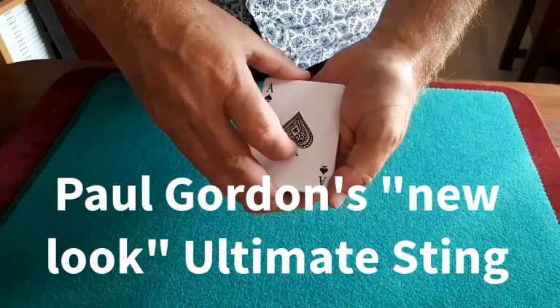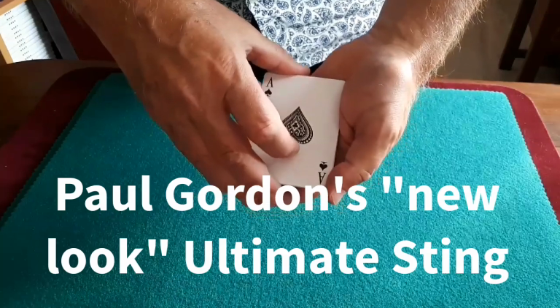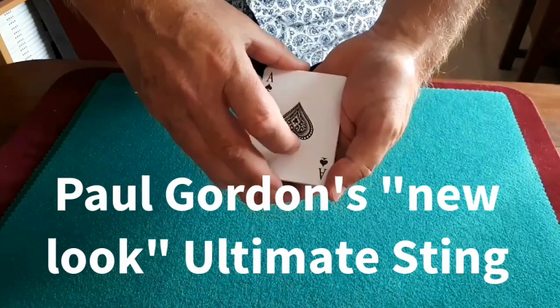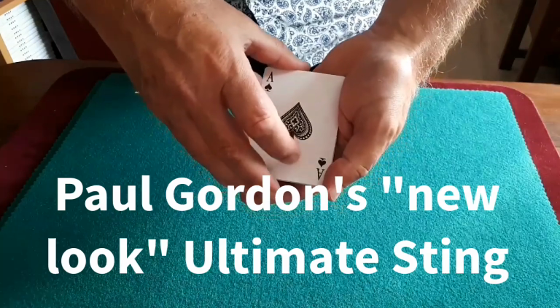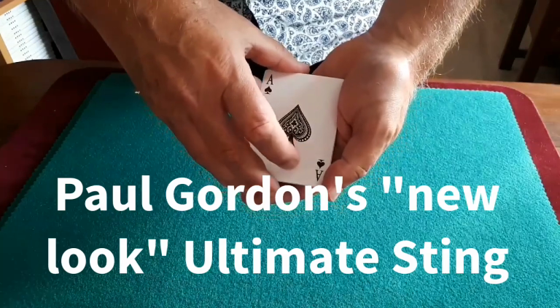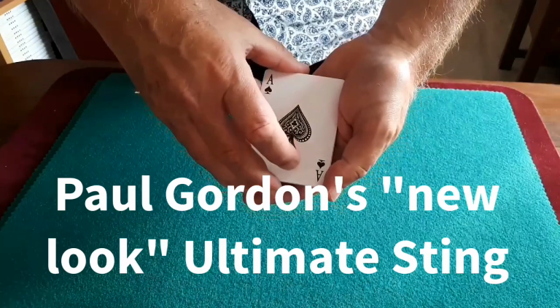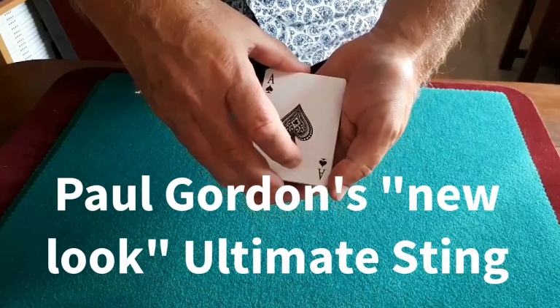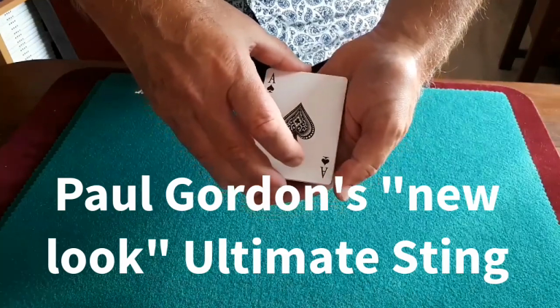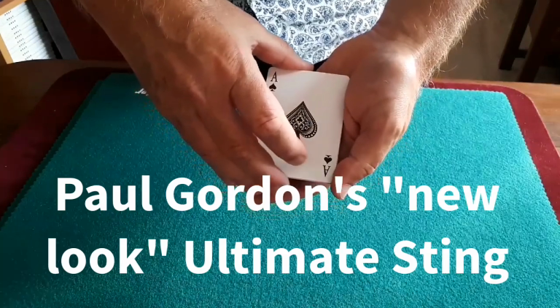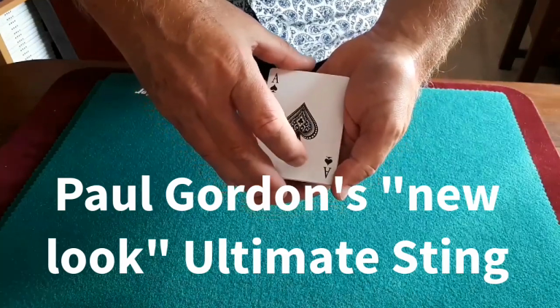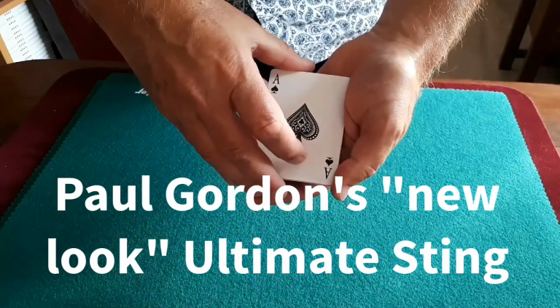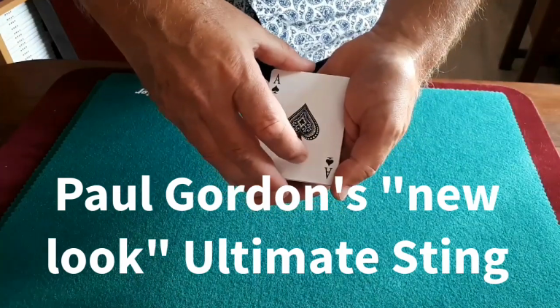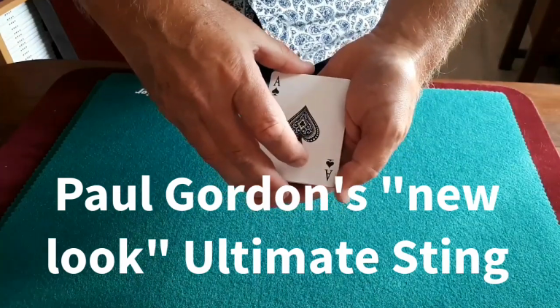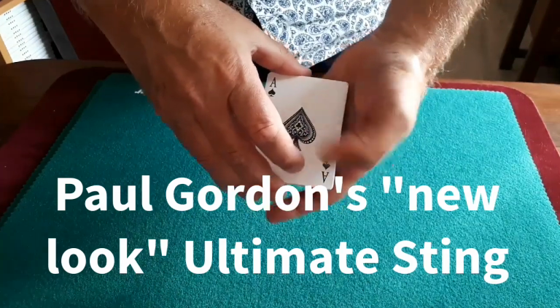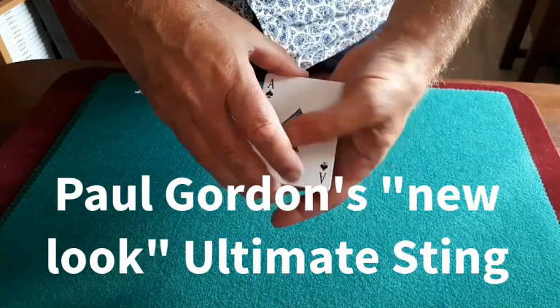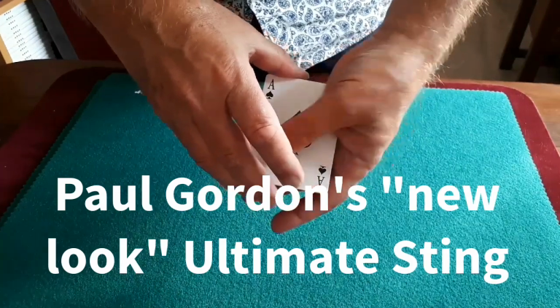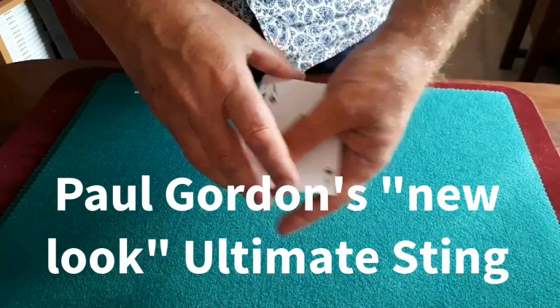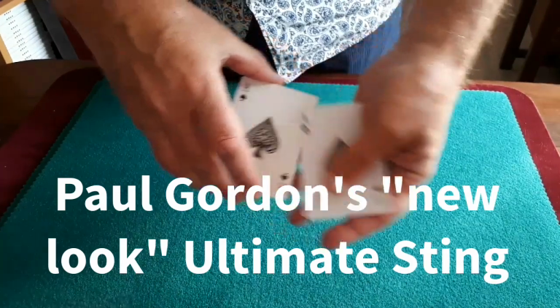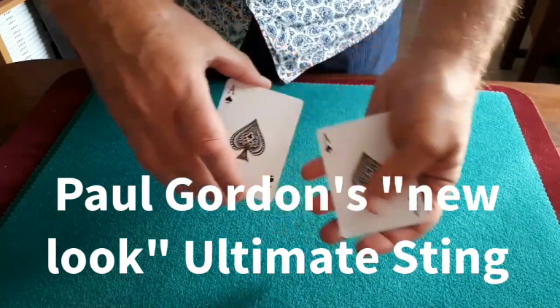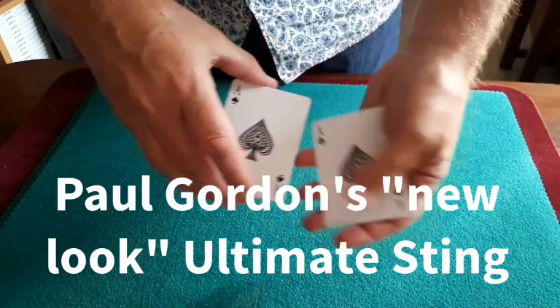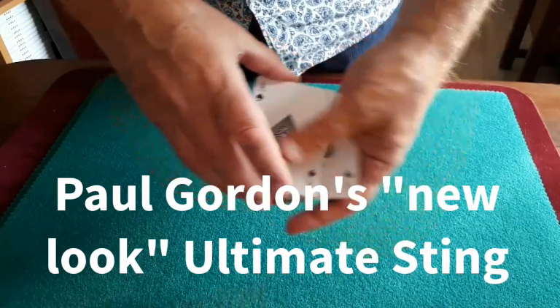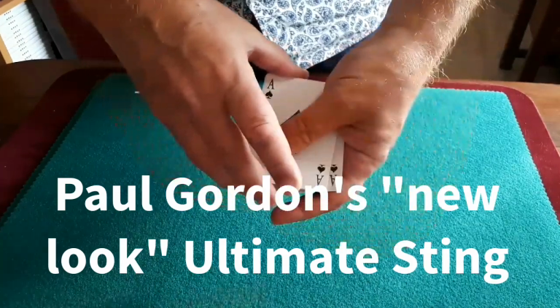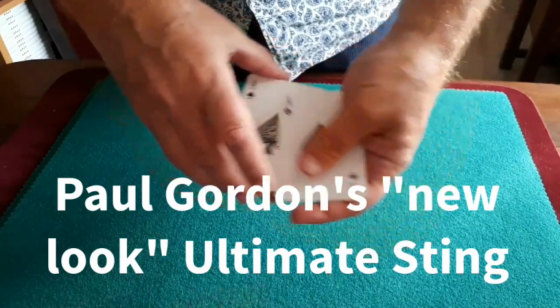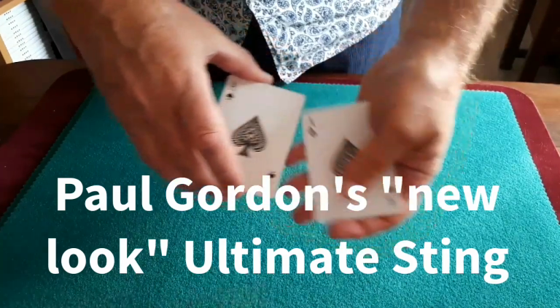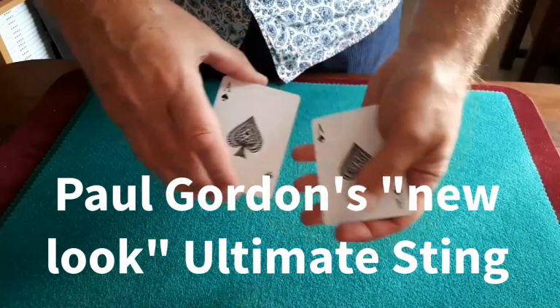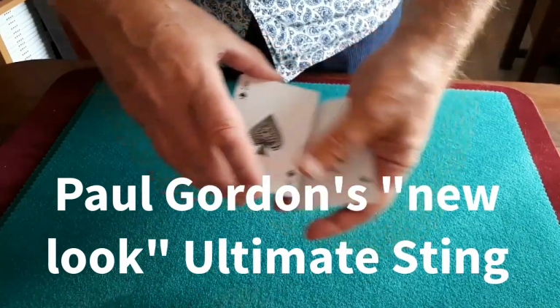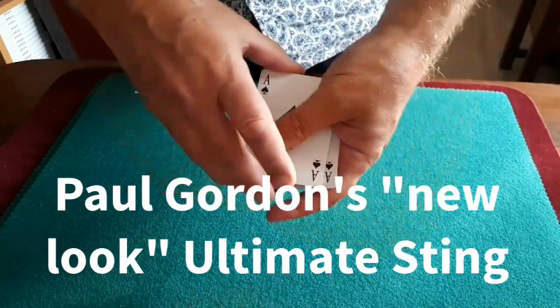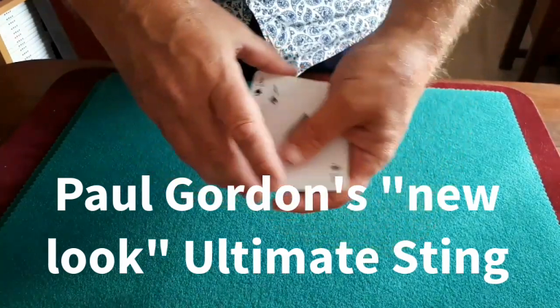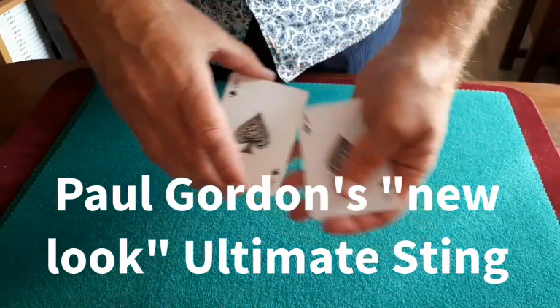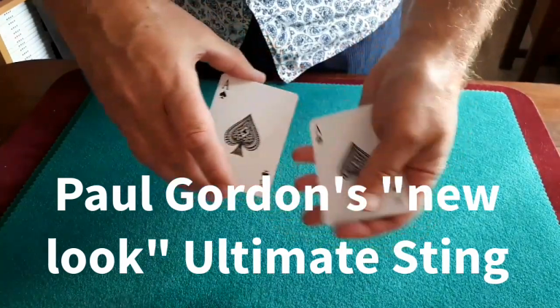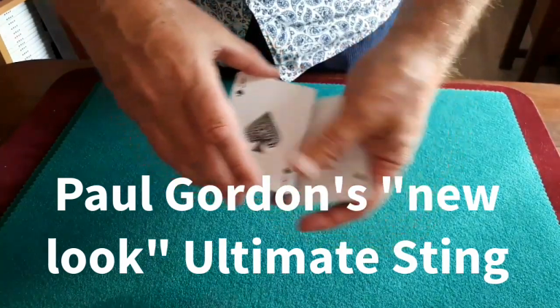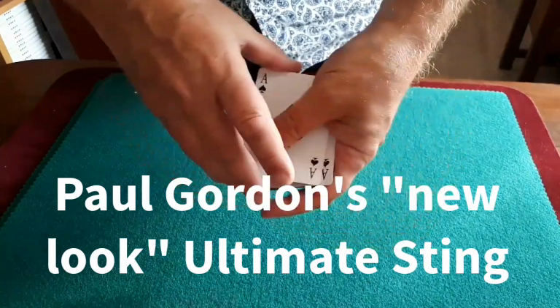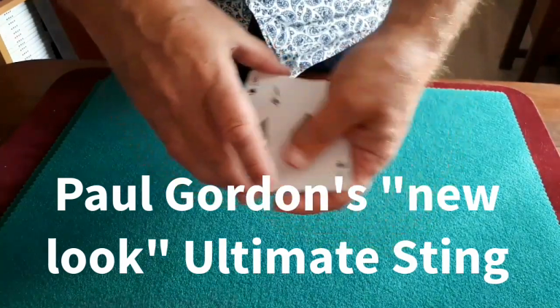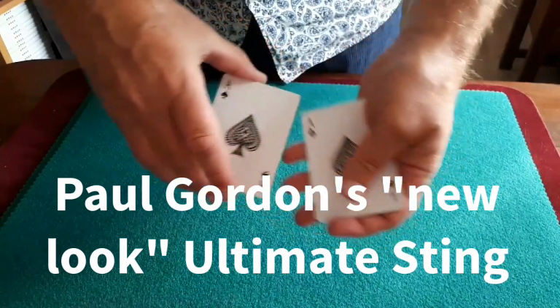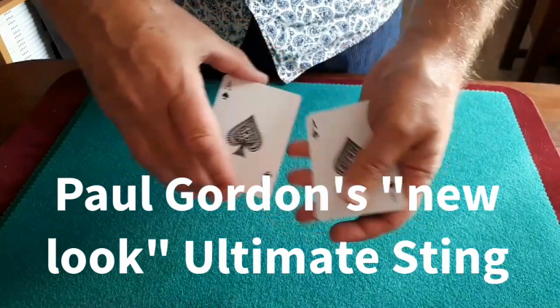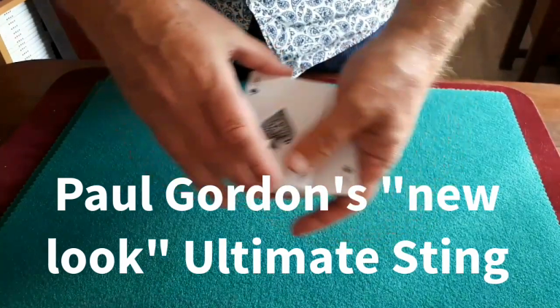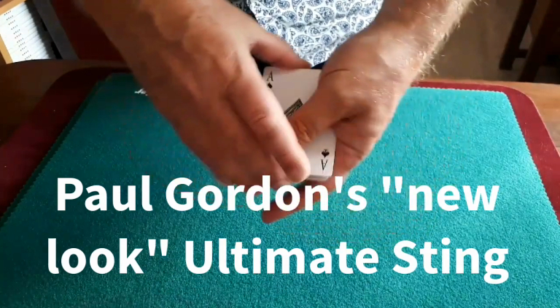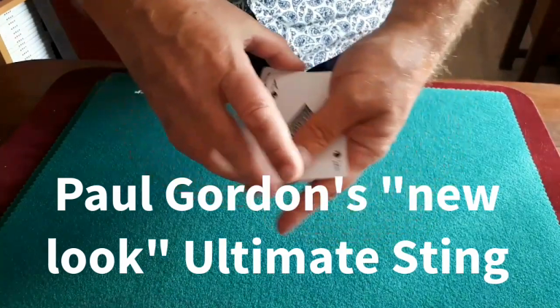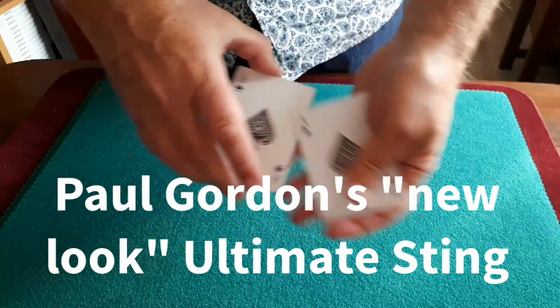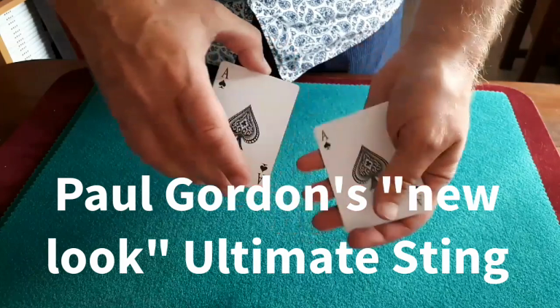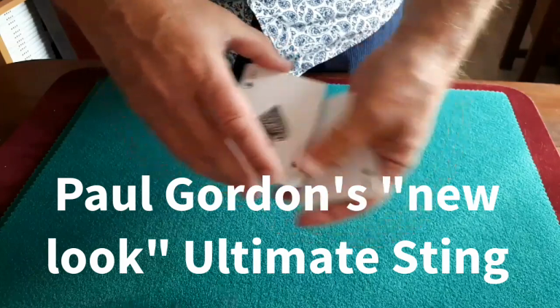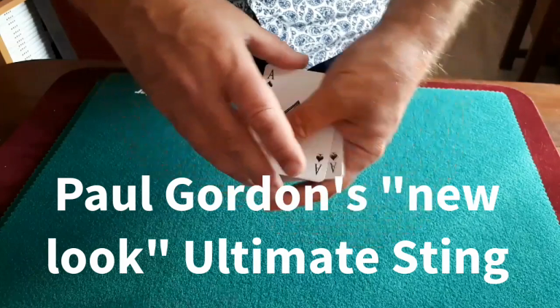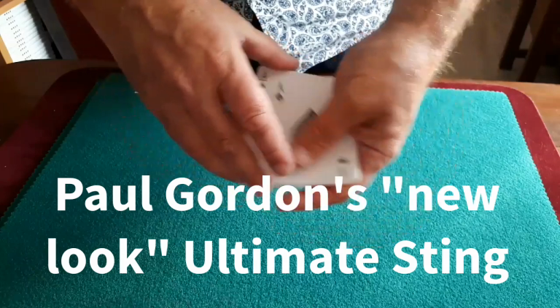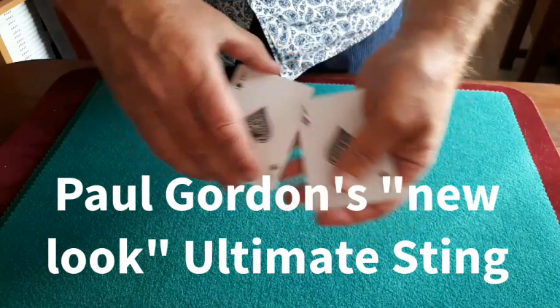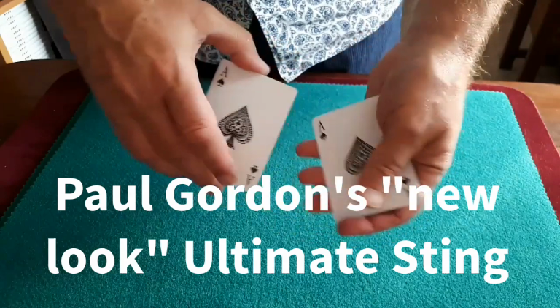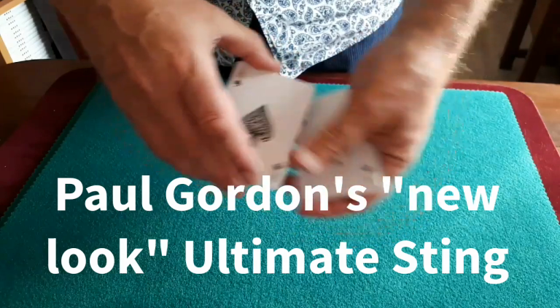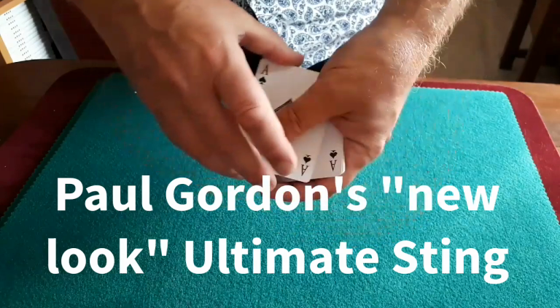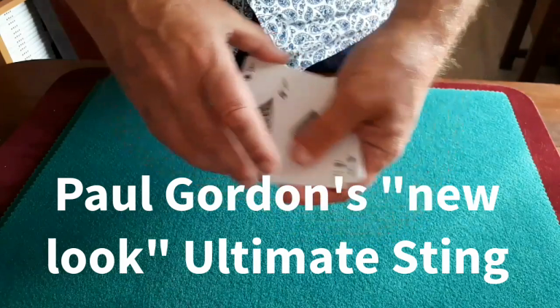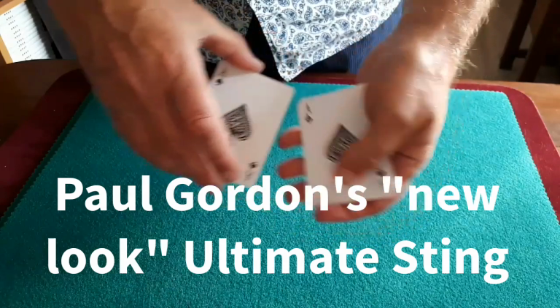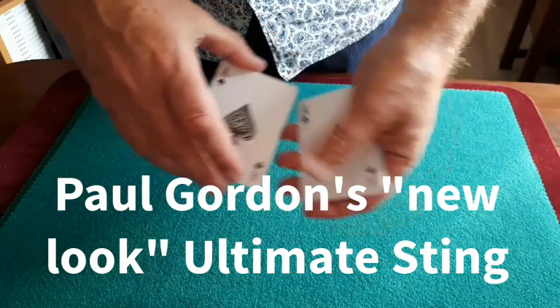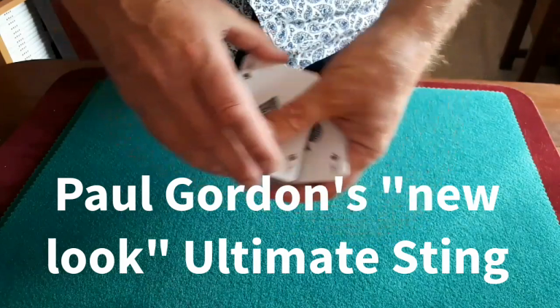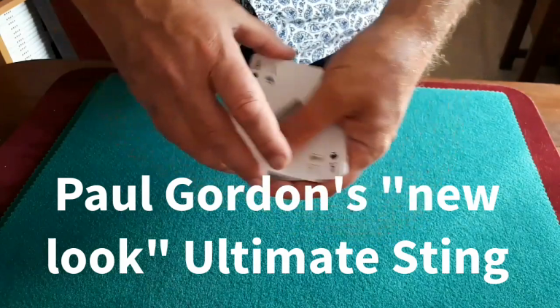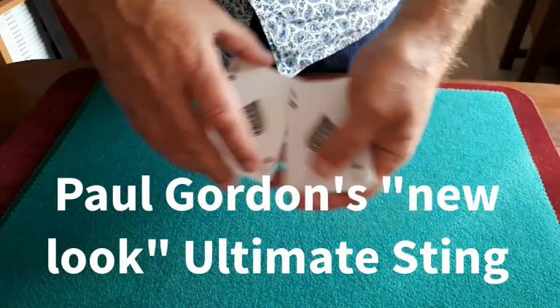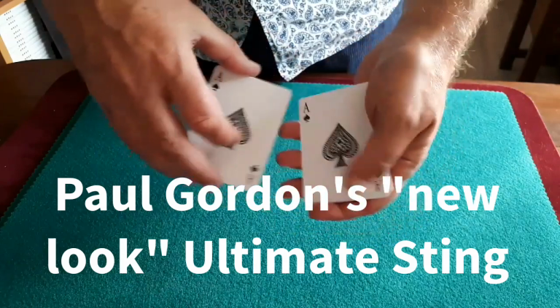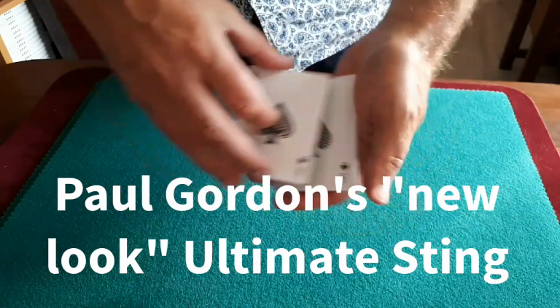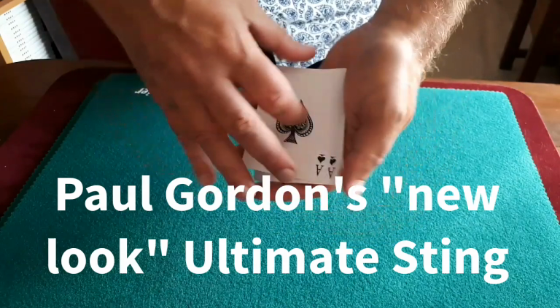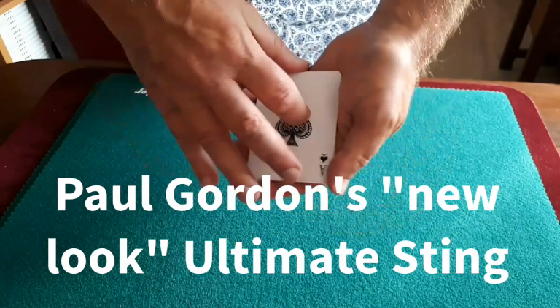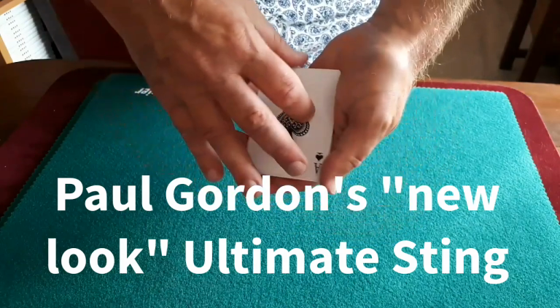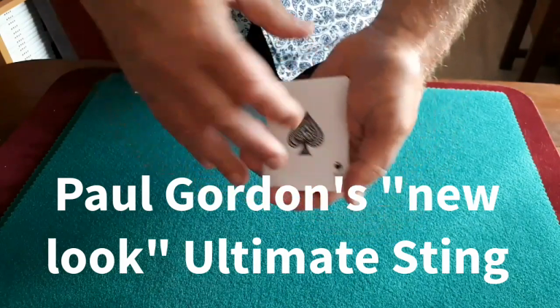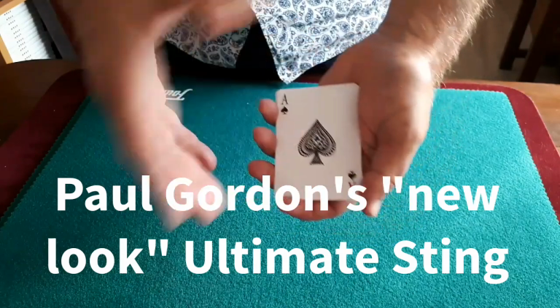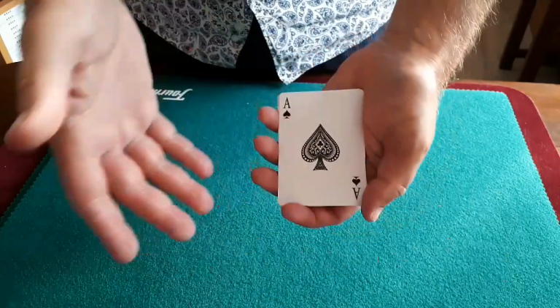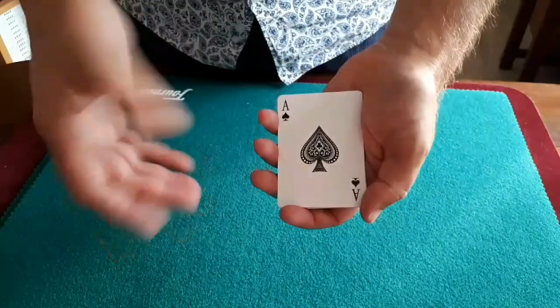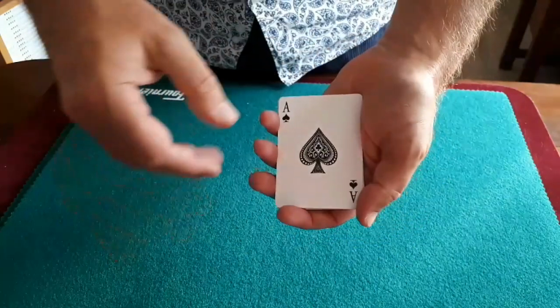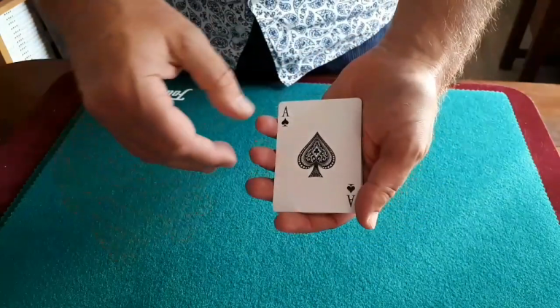Wherever I go, I collect playing cards, and the Ace of Spades are my favourite. I use these for magical reasons and also for practice.